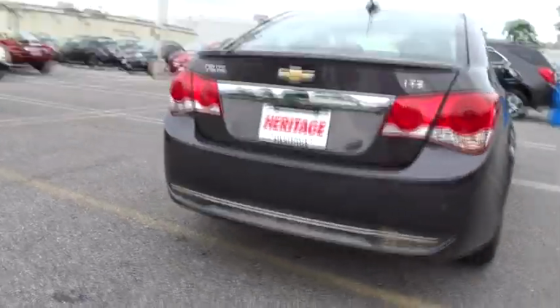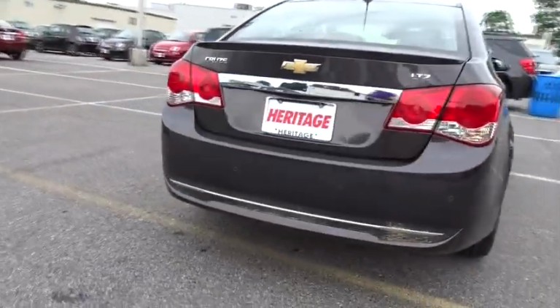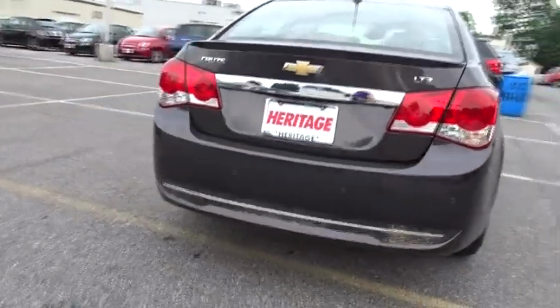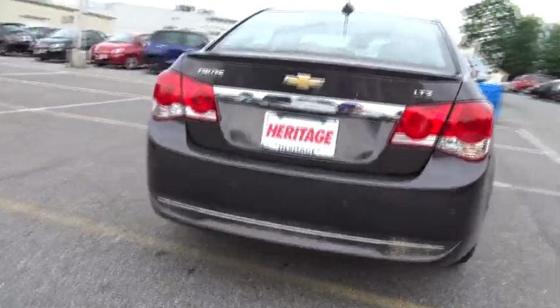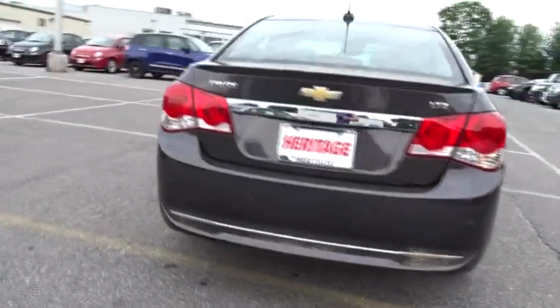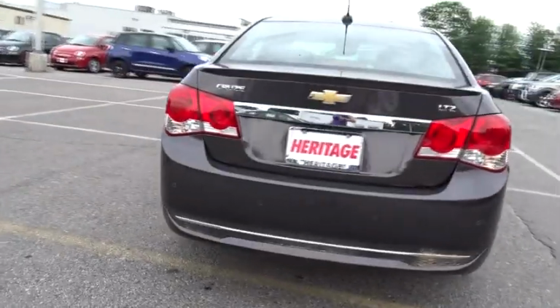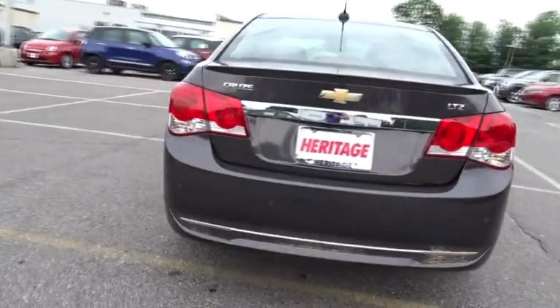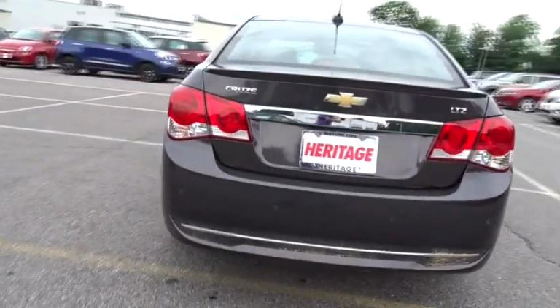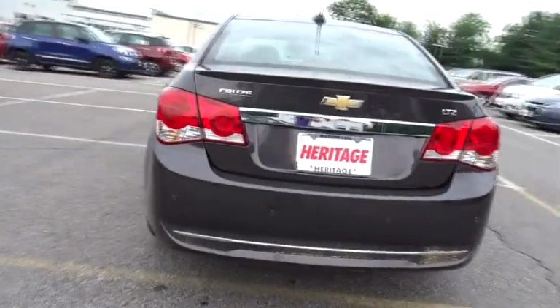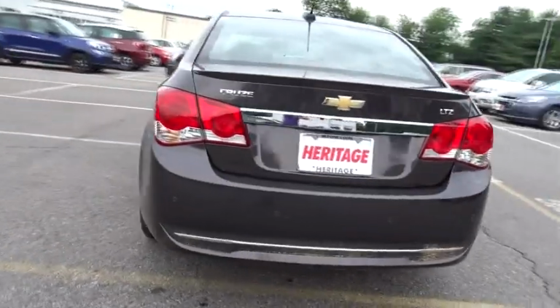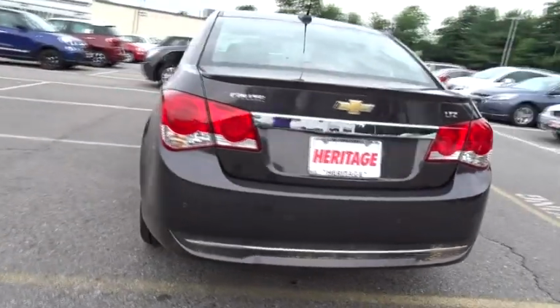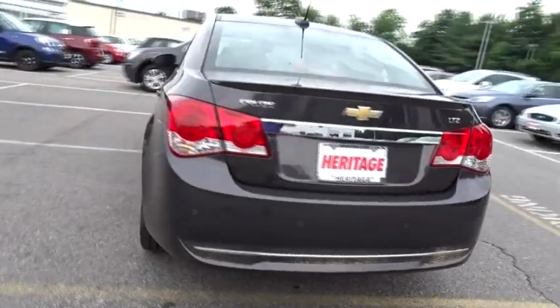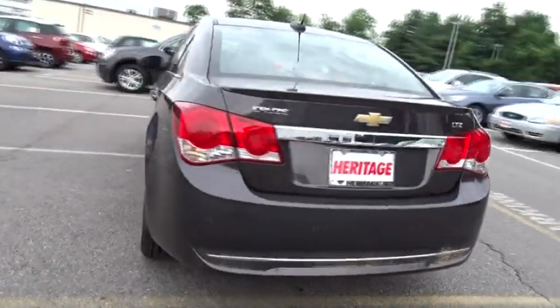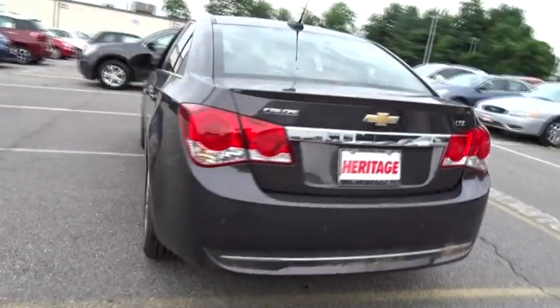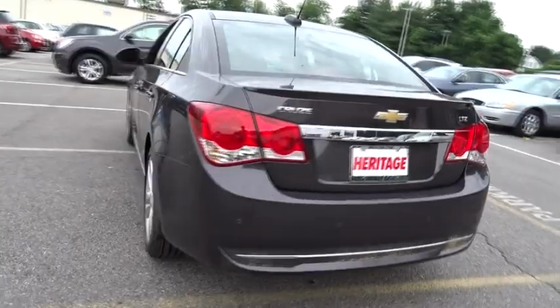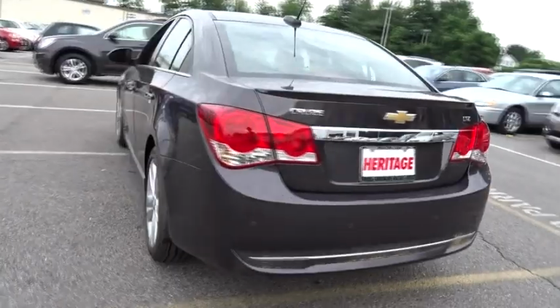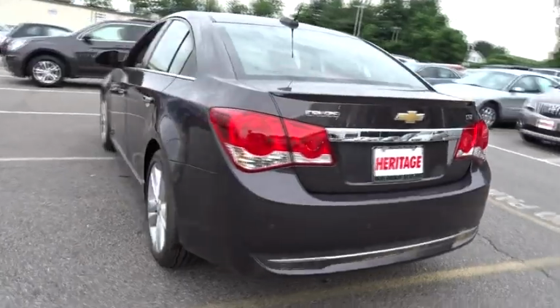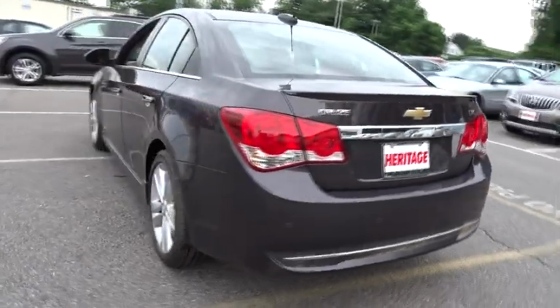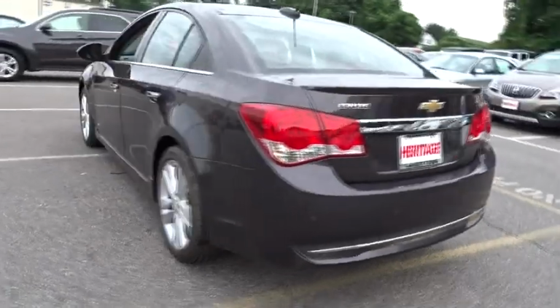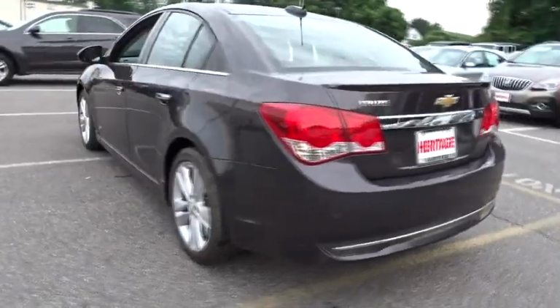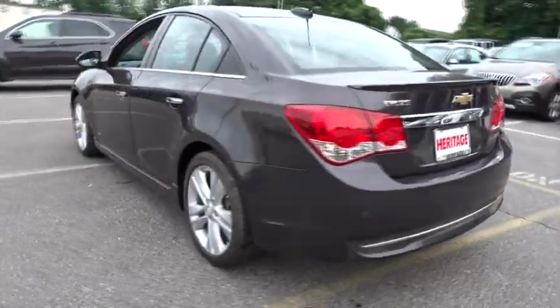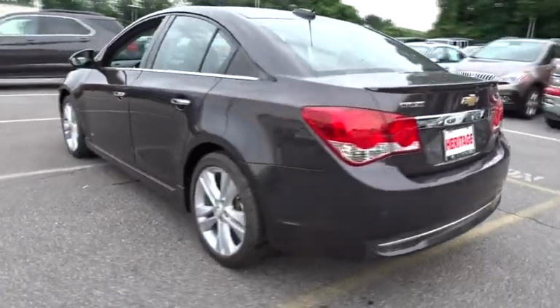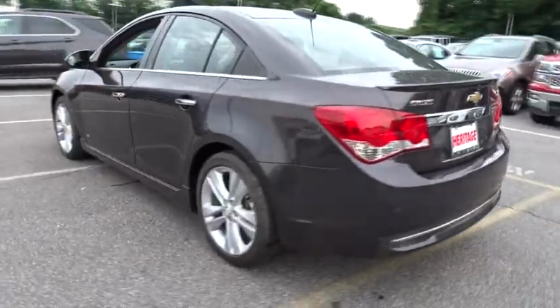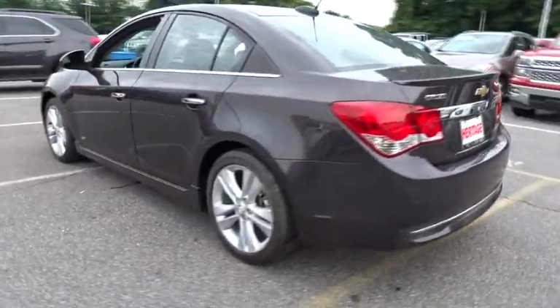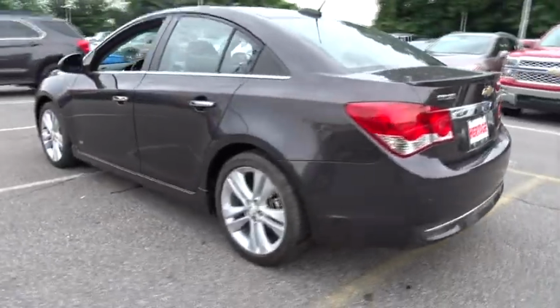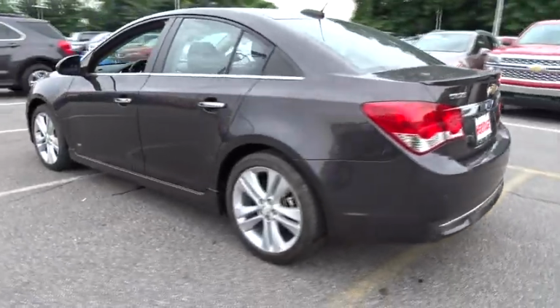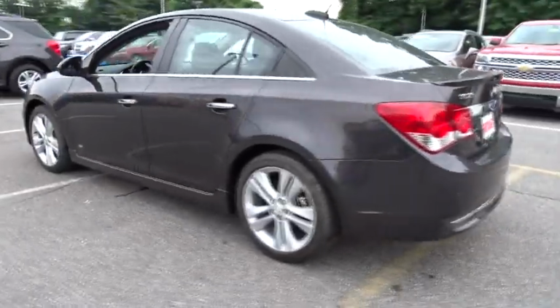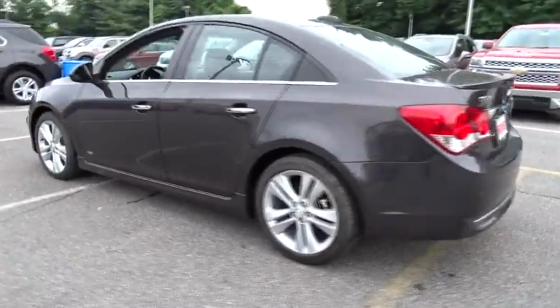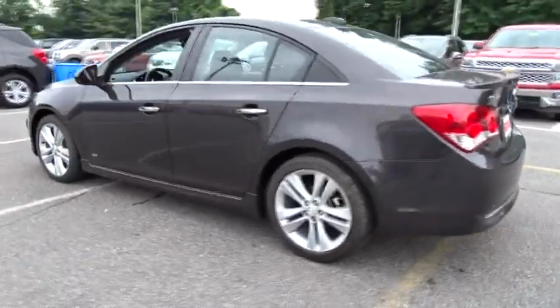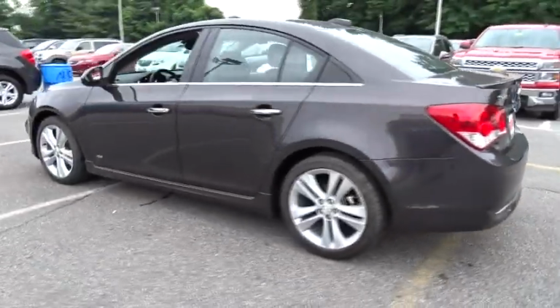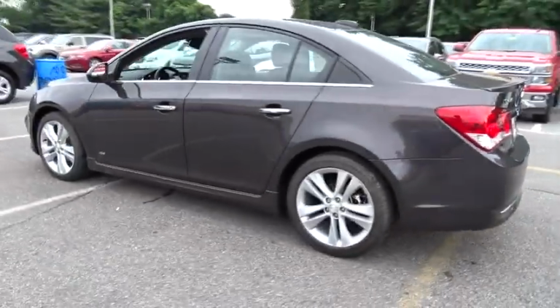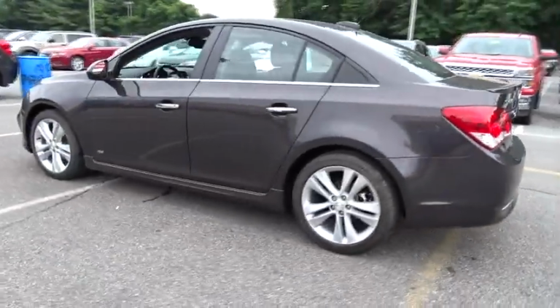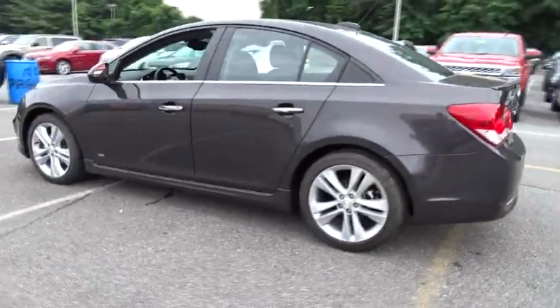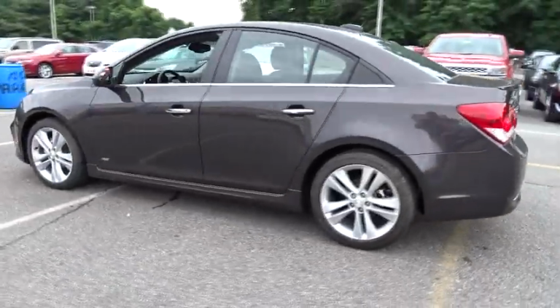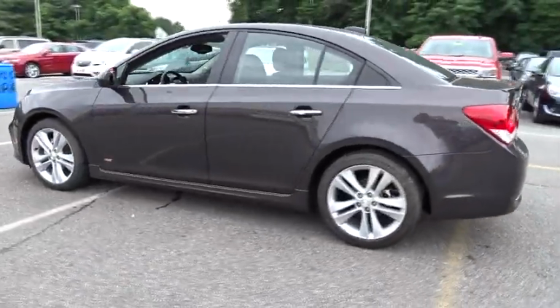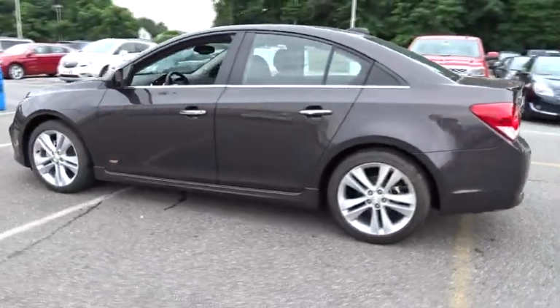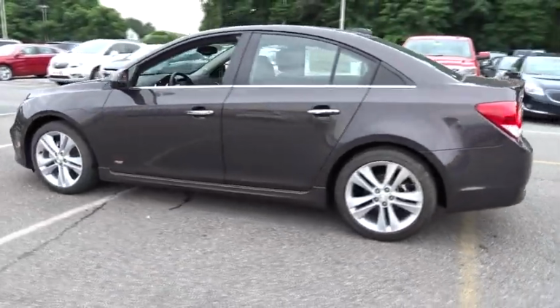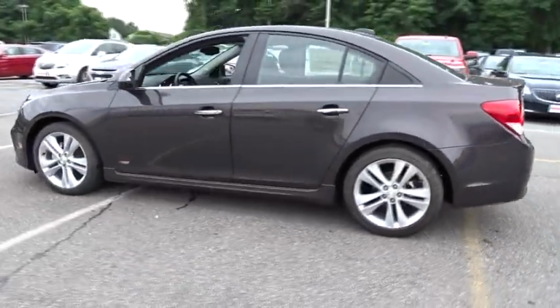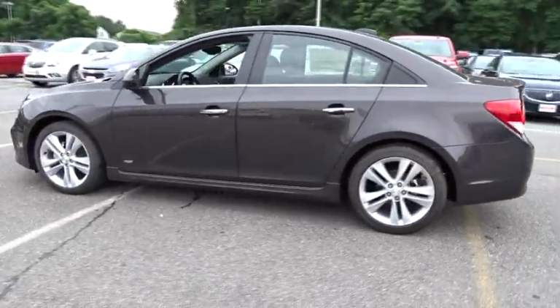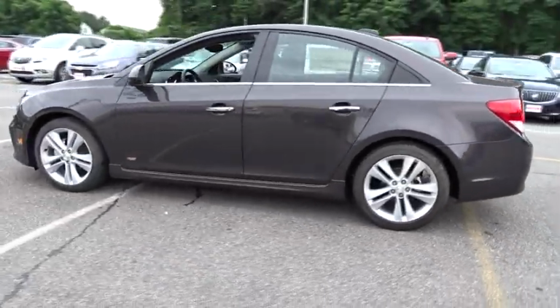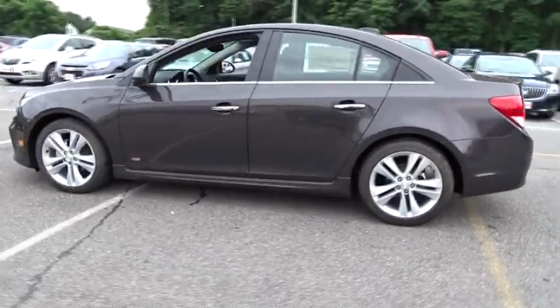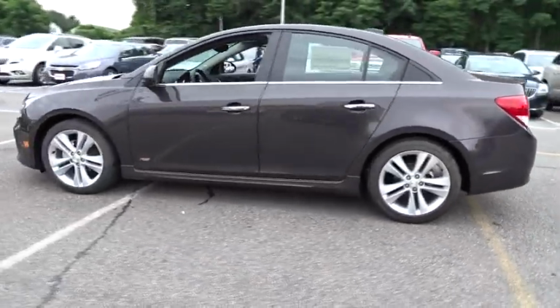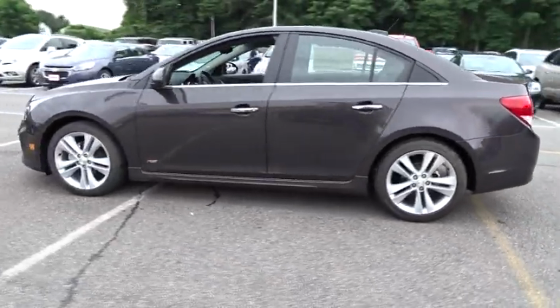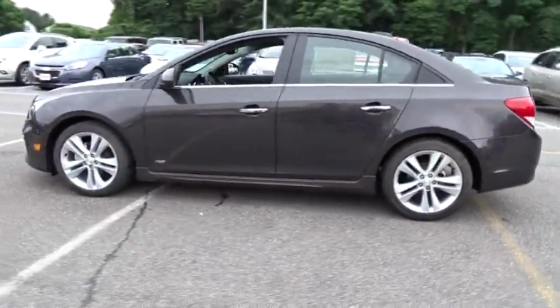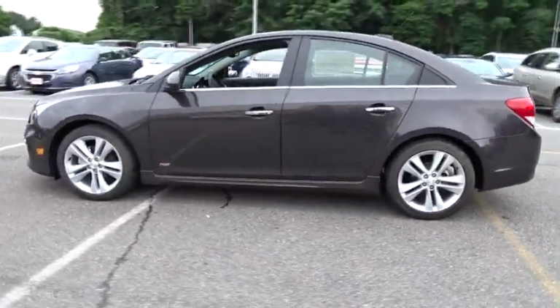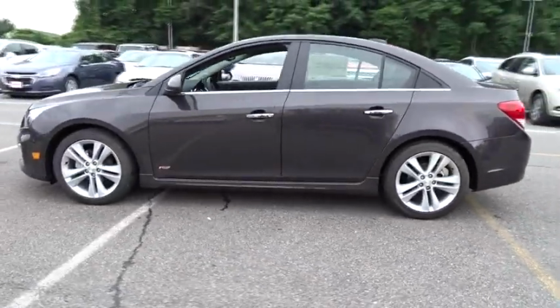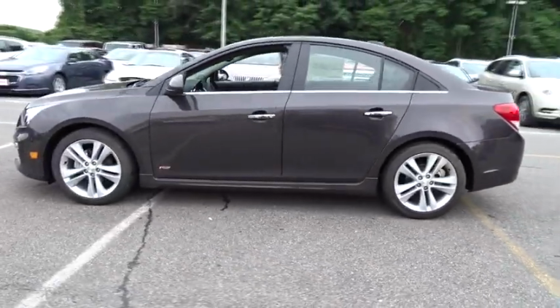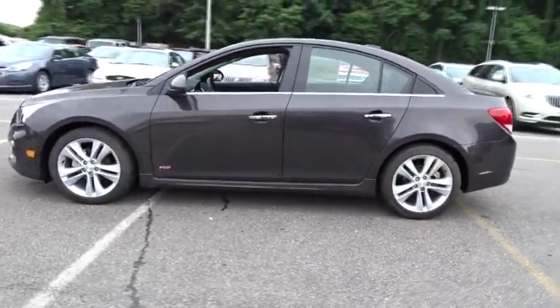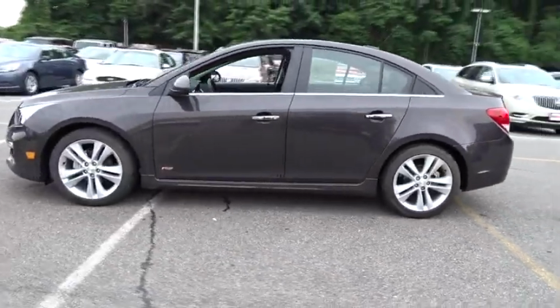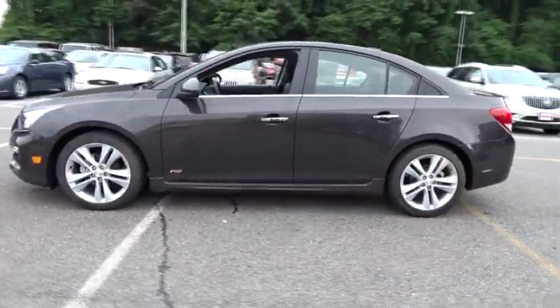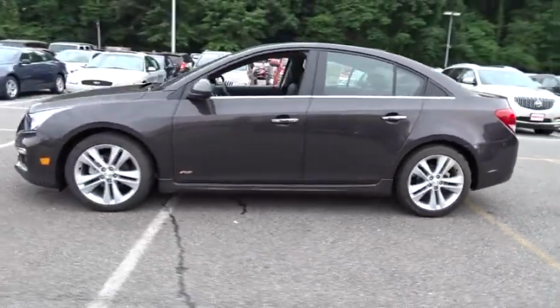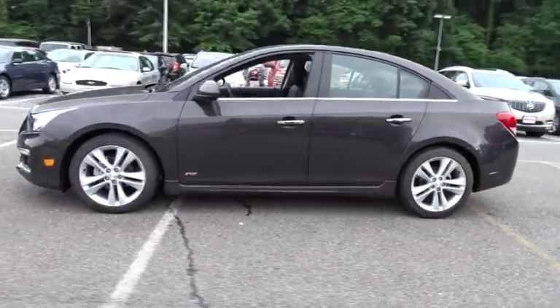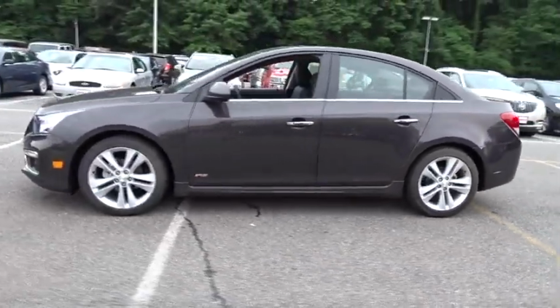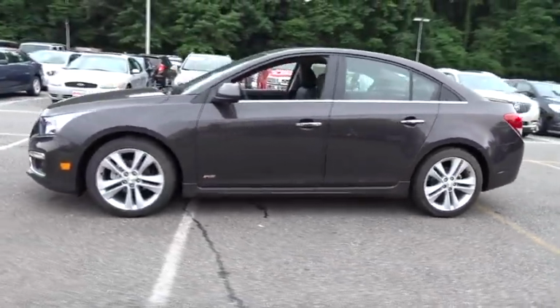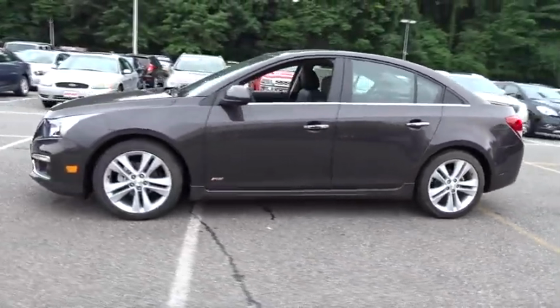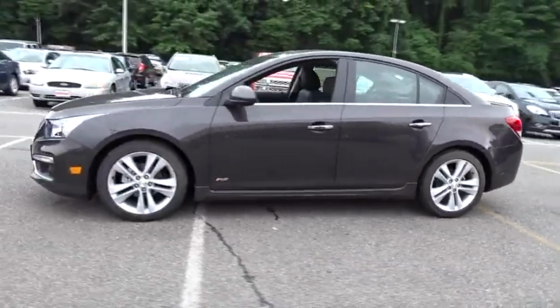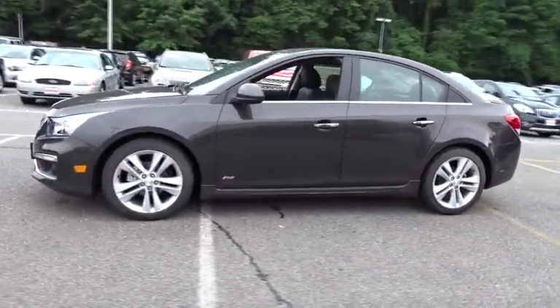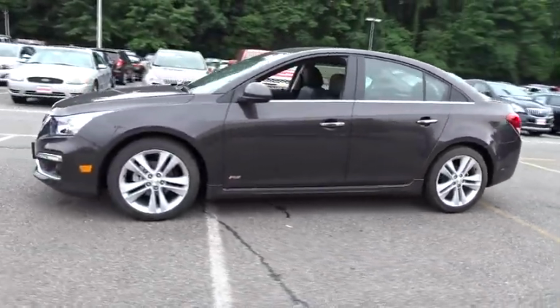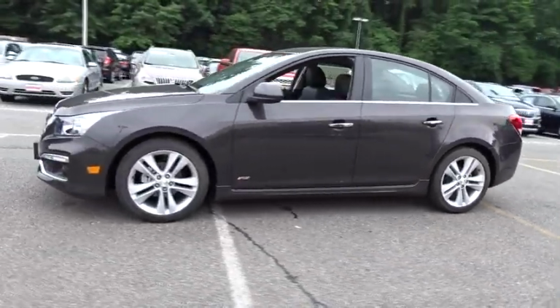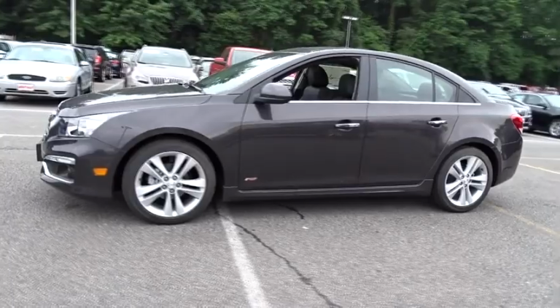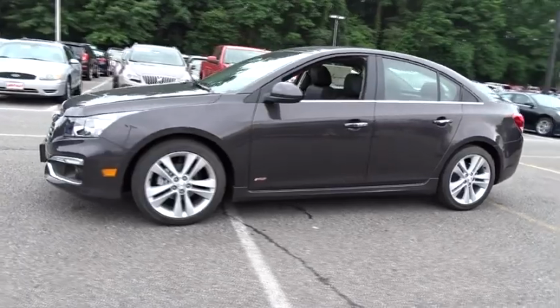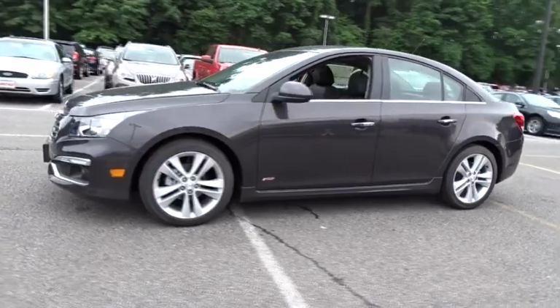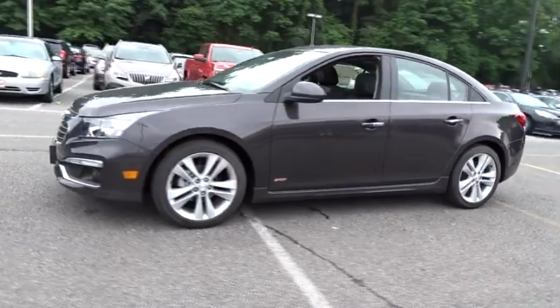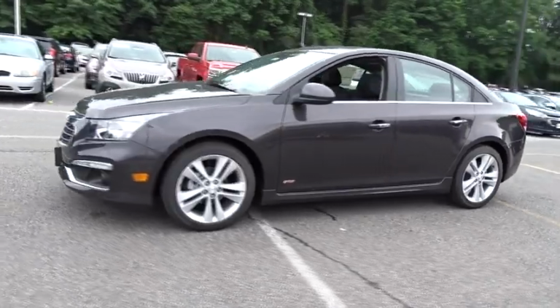Power sunroof, driver and front passenger heated seats, rear spoiler, tire pressure monitor, four-piece floor mat set.